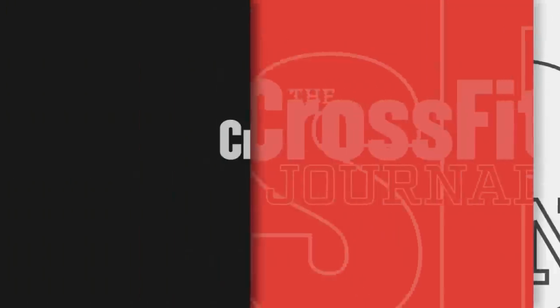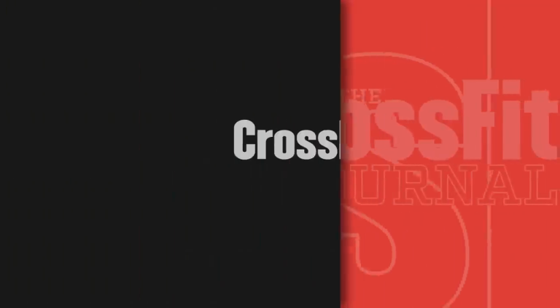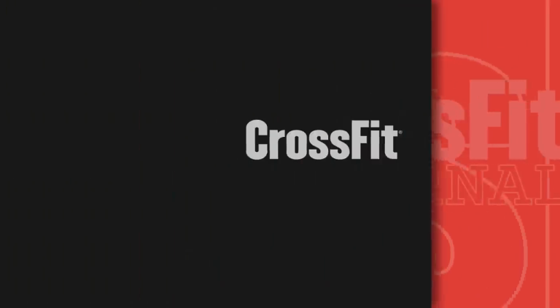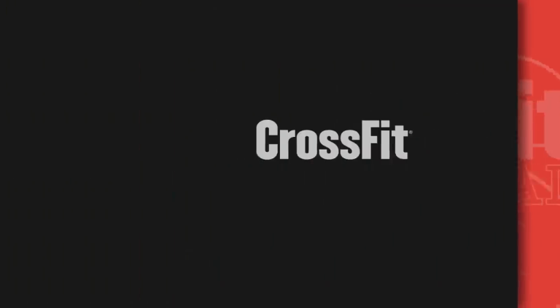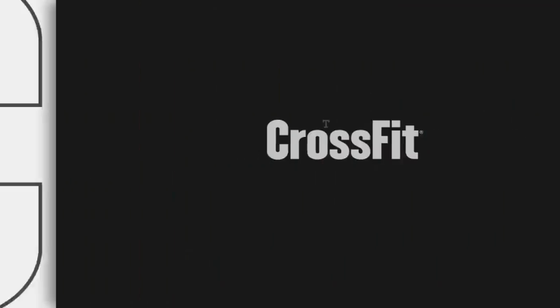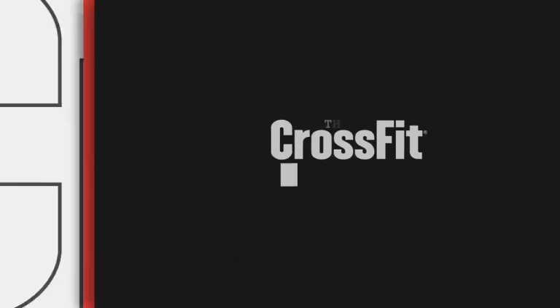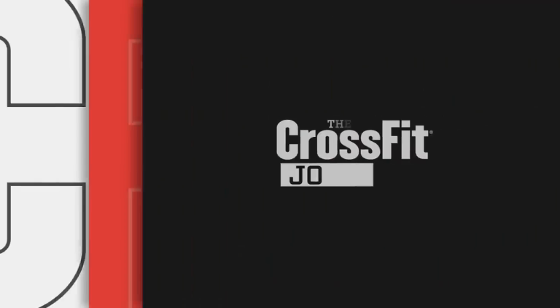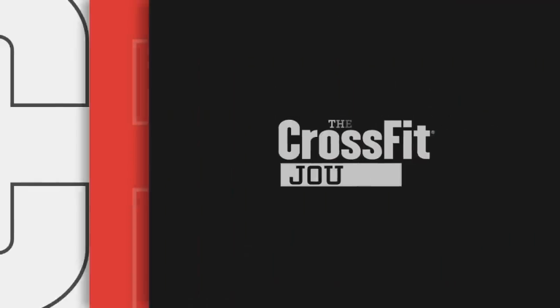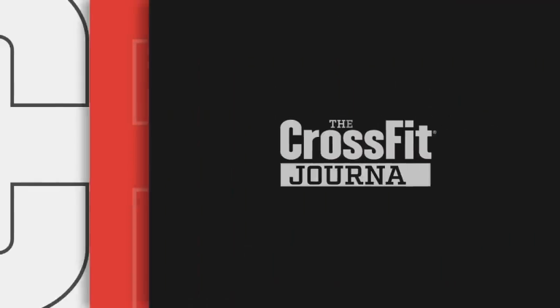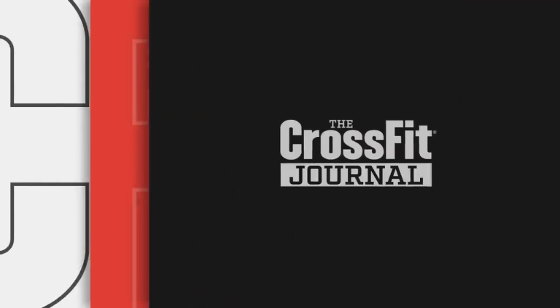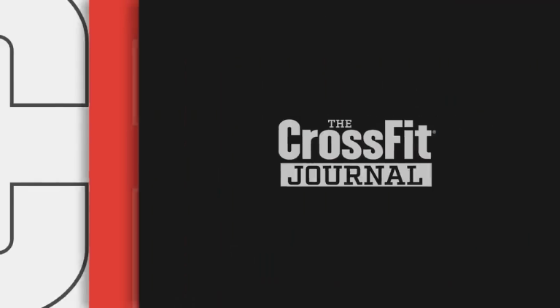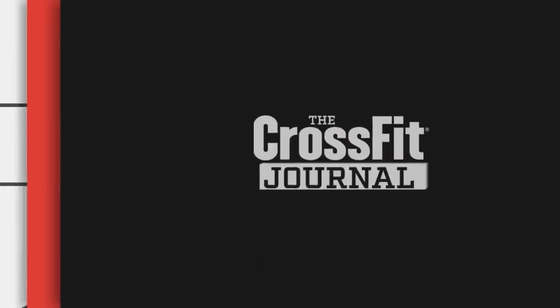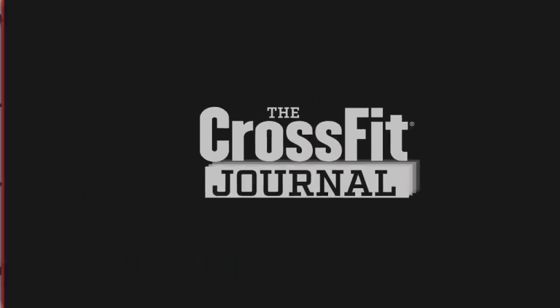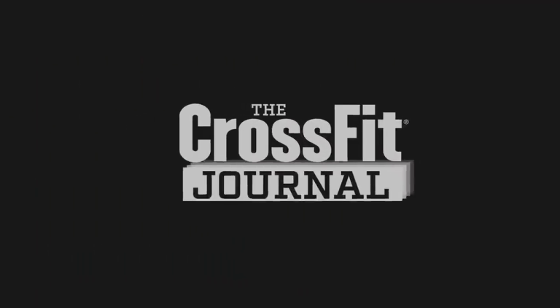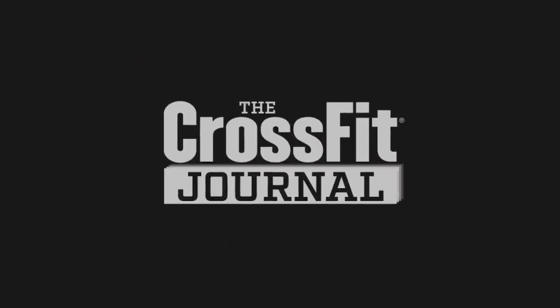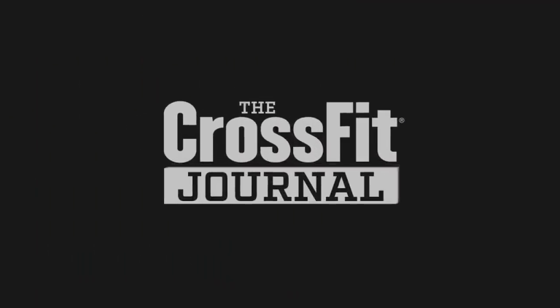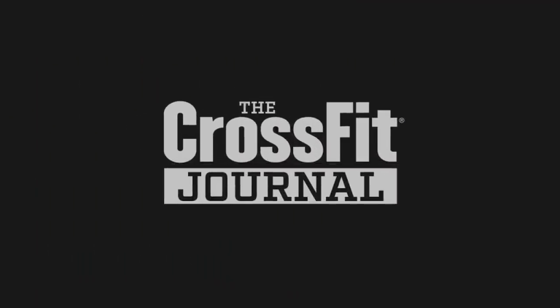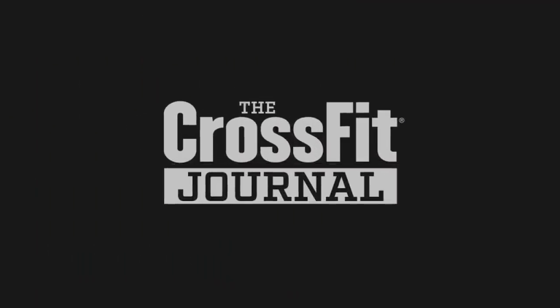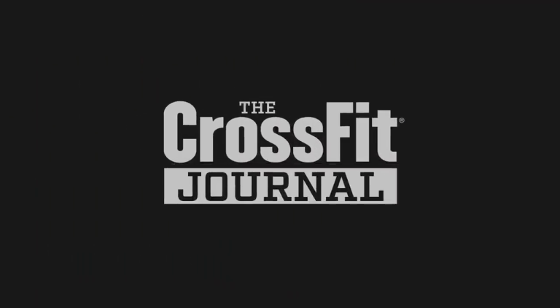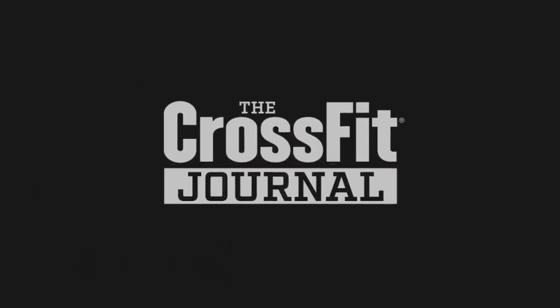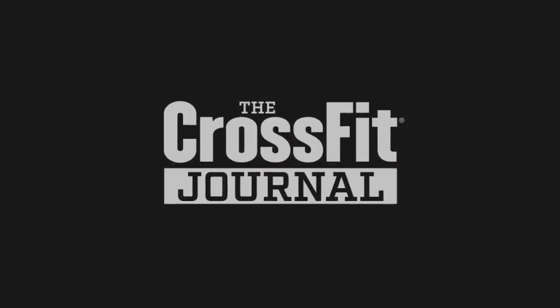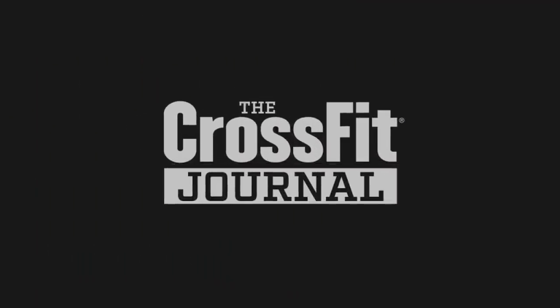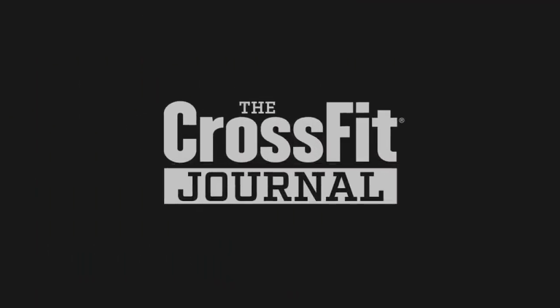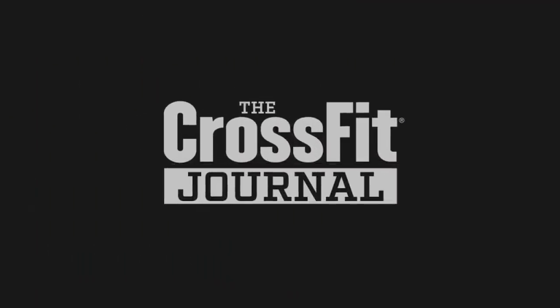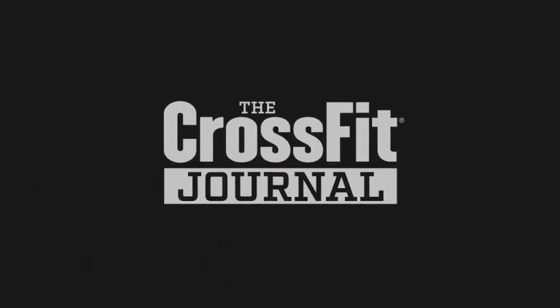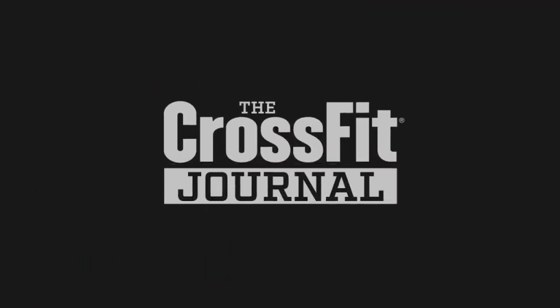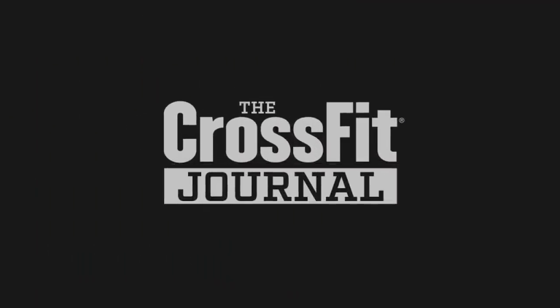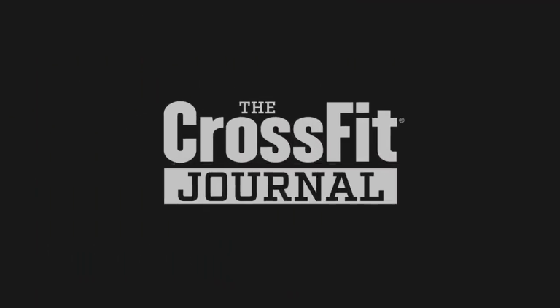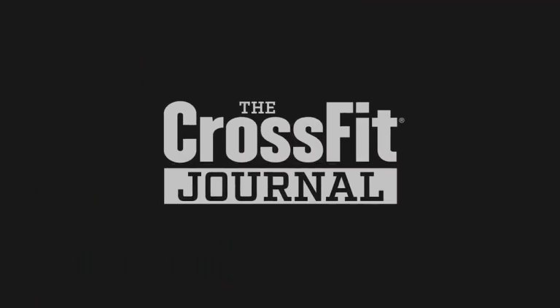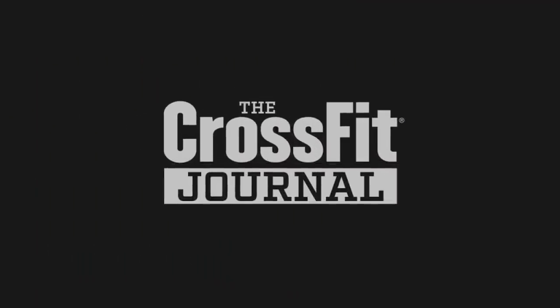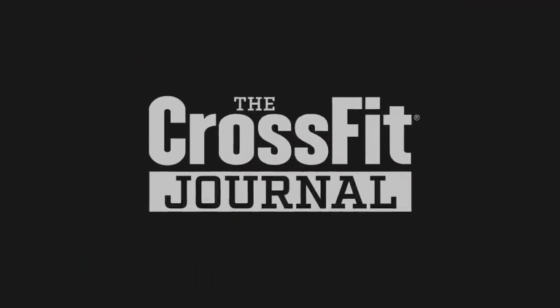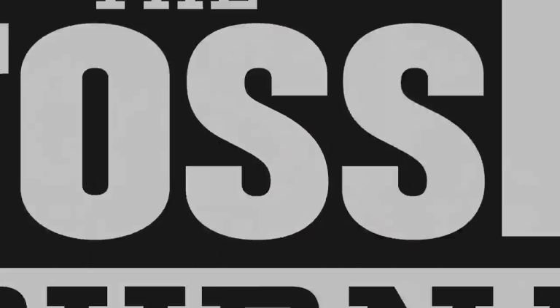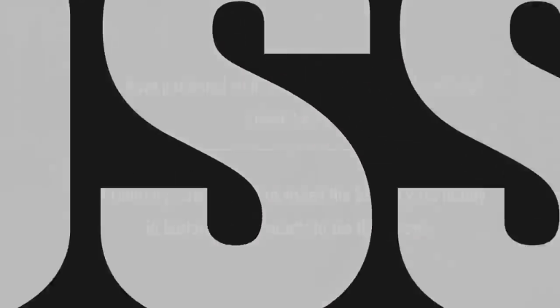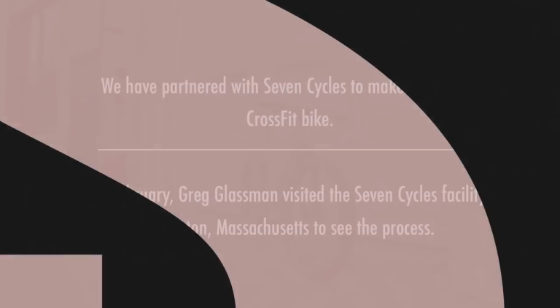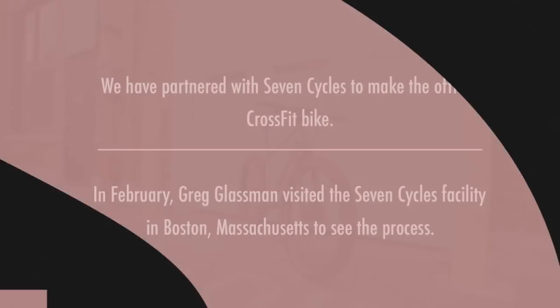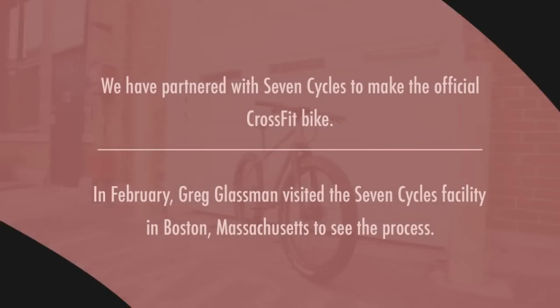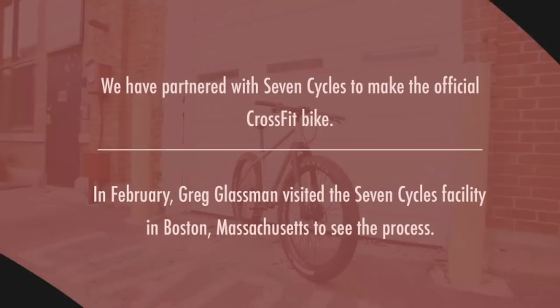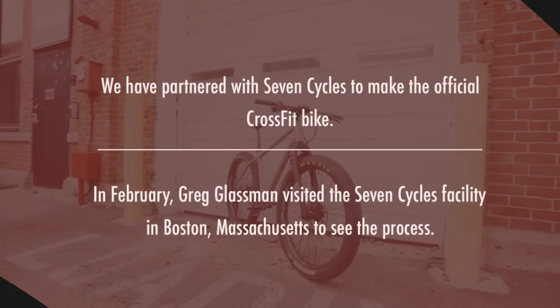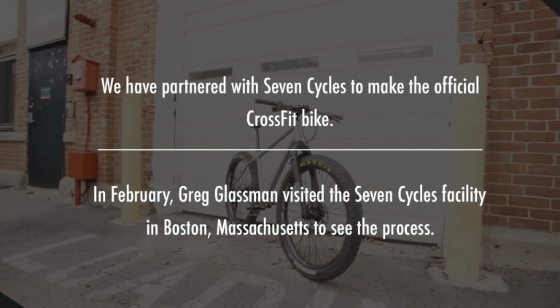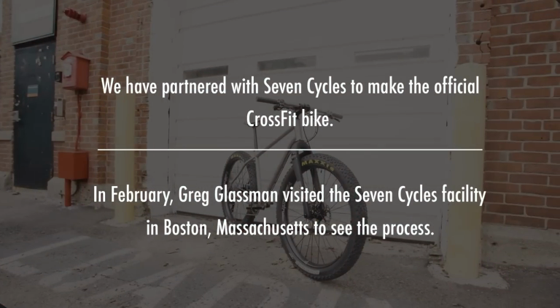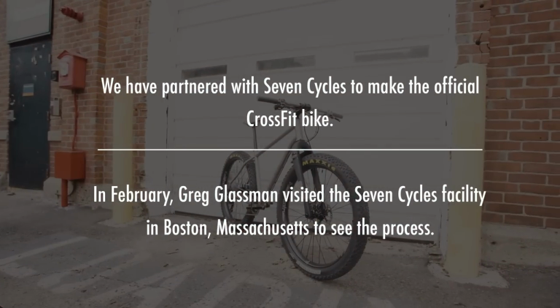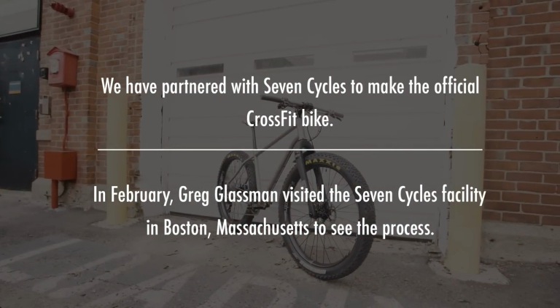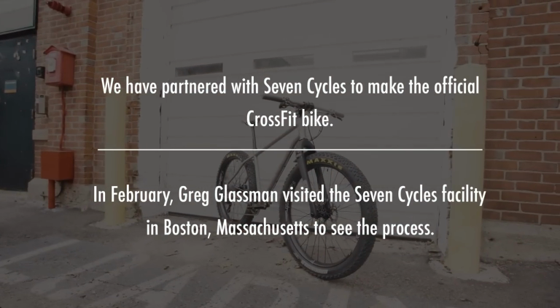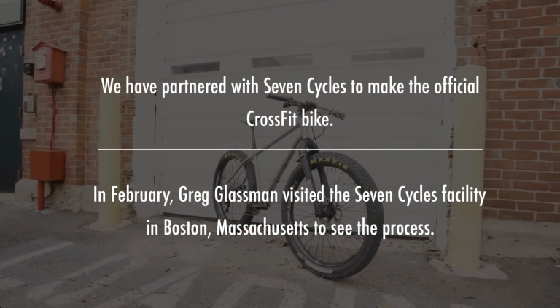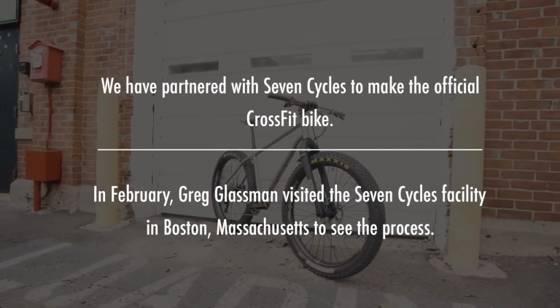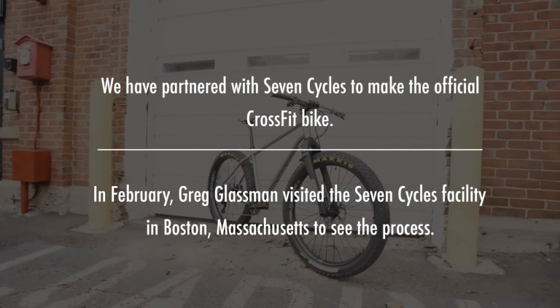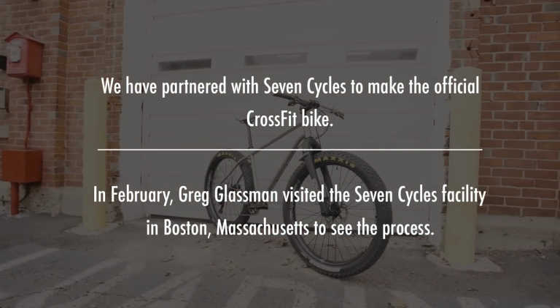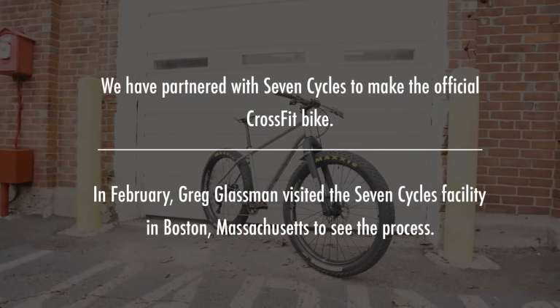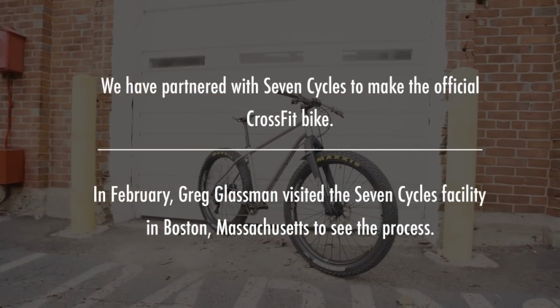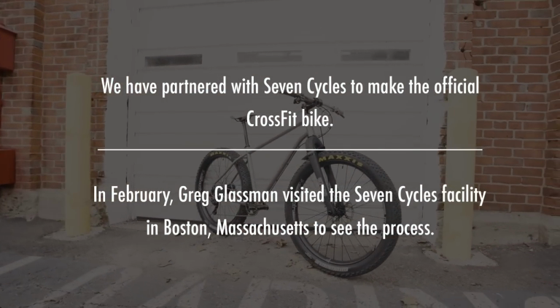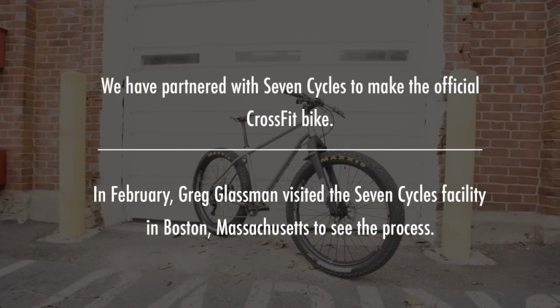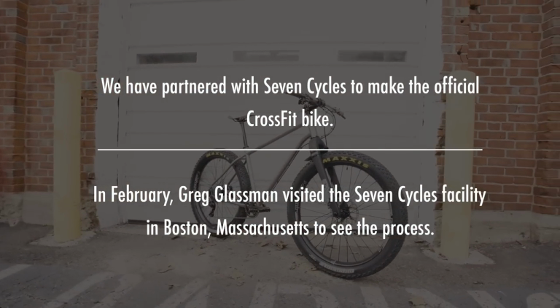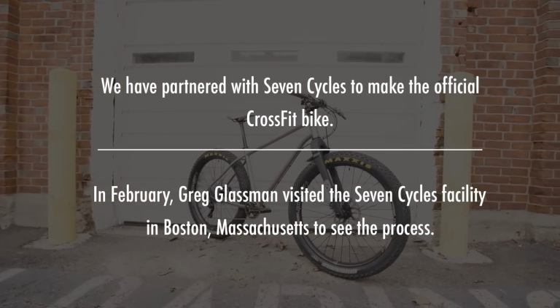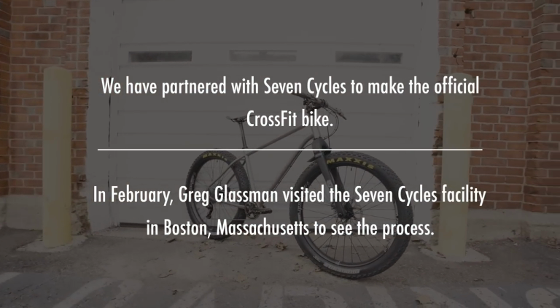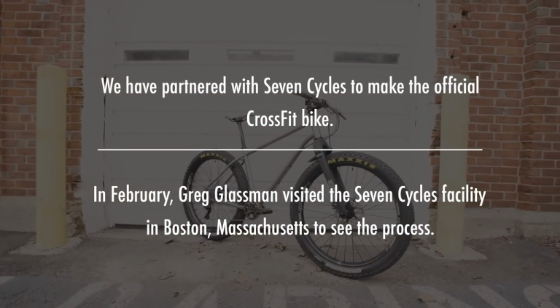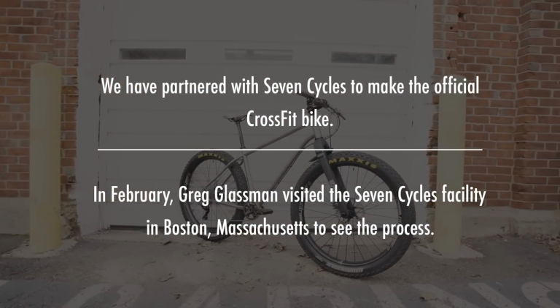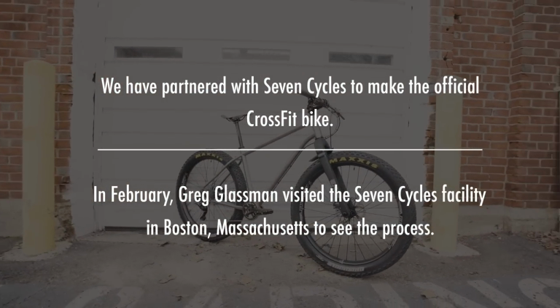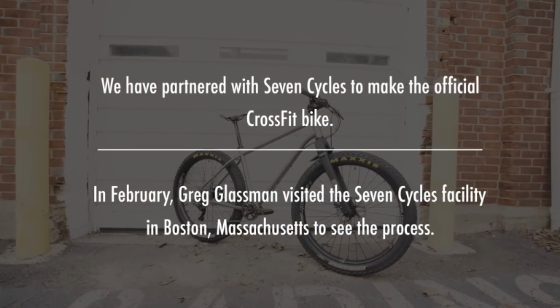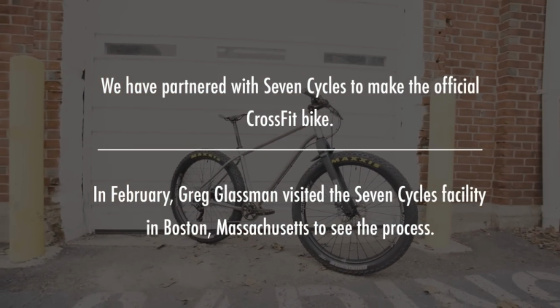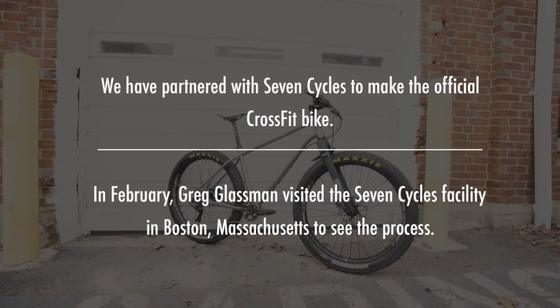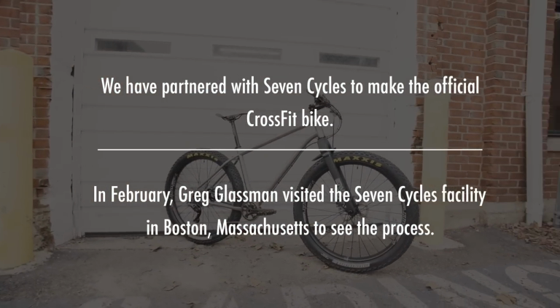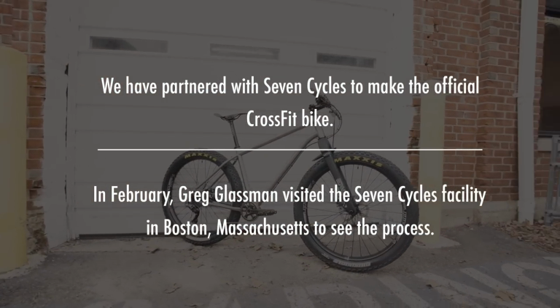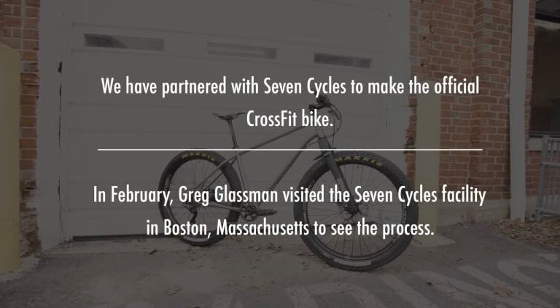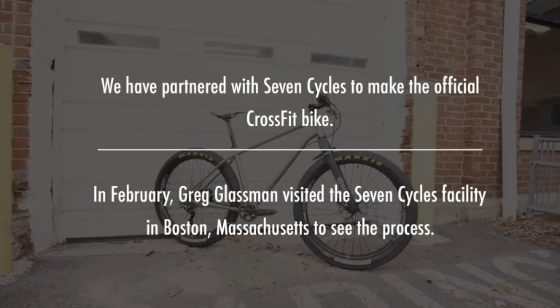At every opportunity, you're adding value — fundamentally choosing the best materials and best processes.